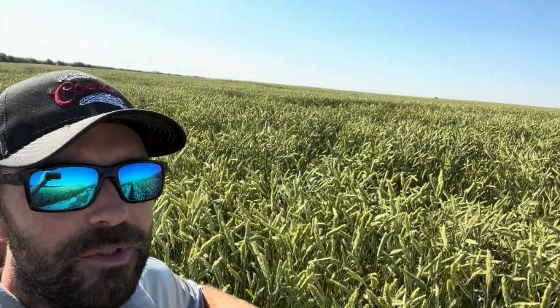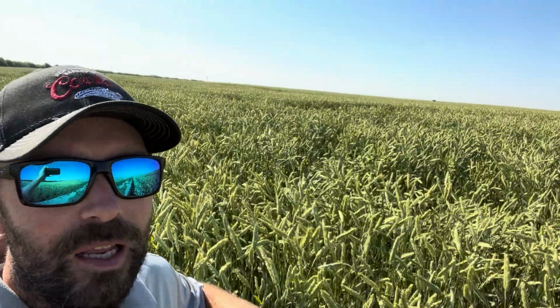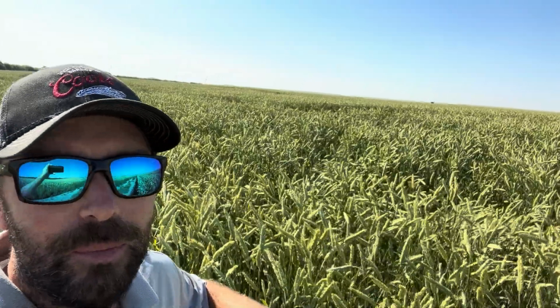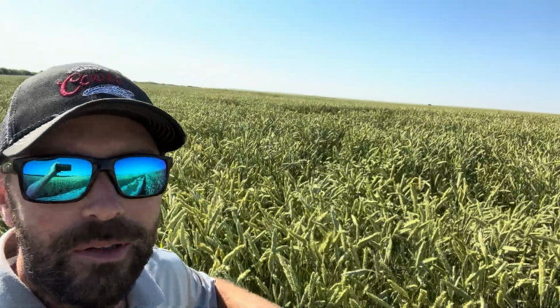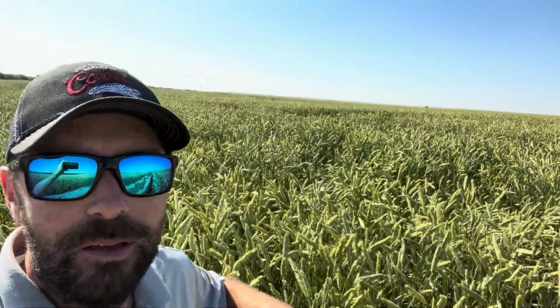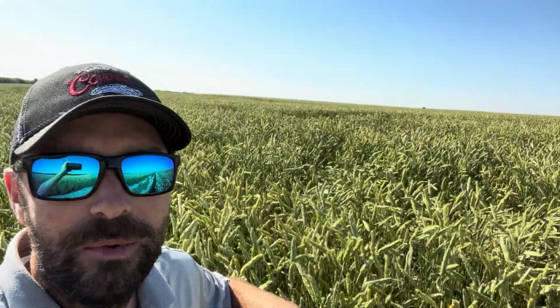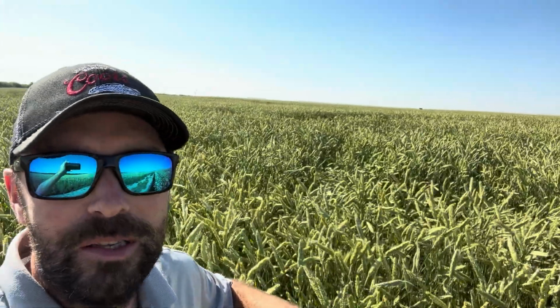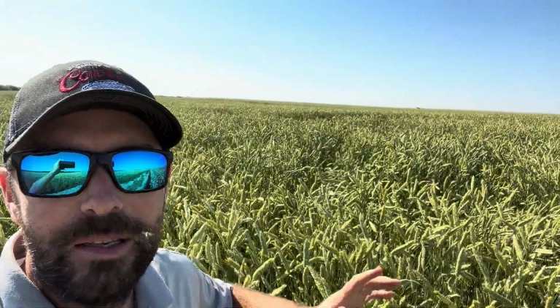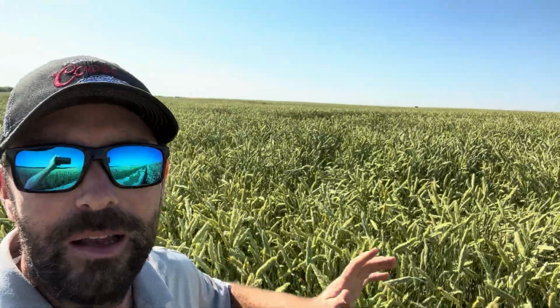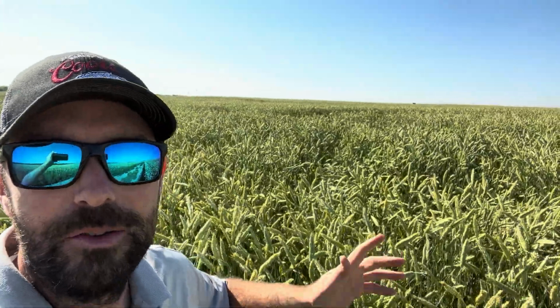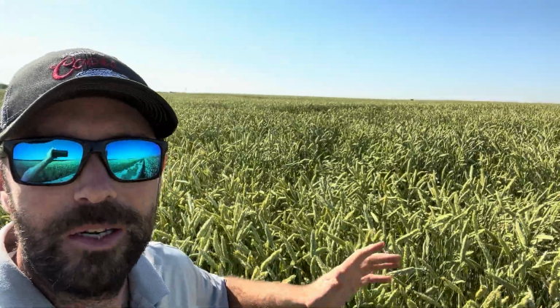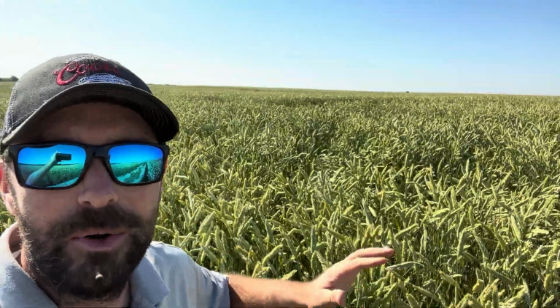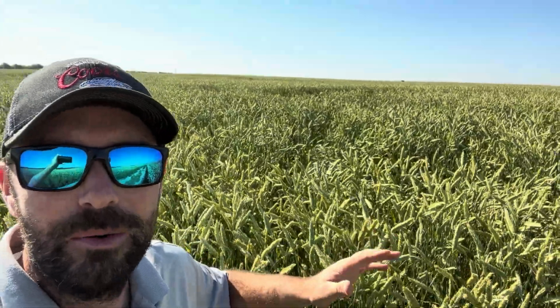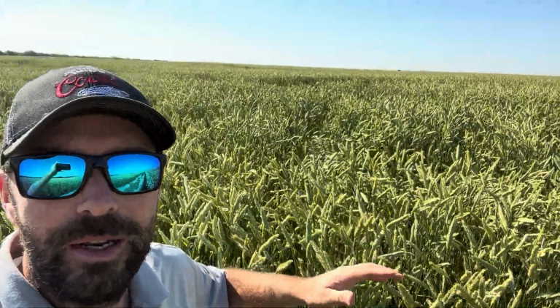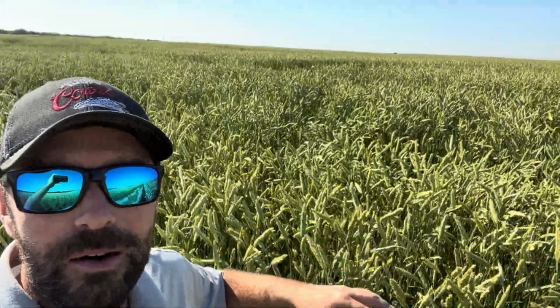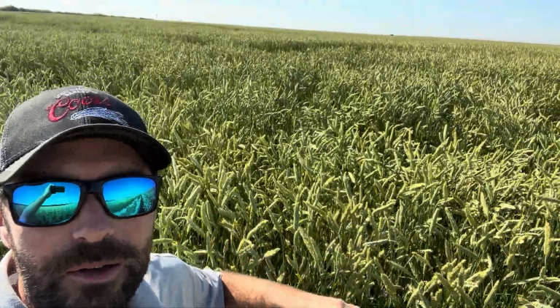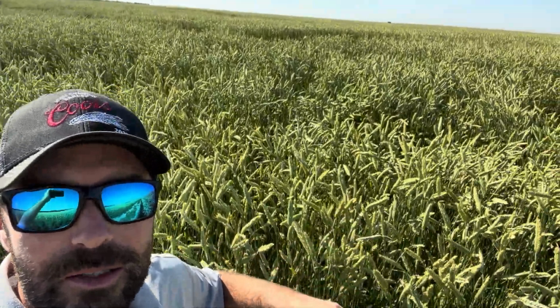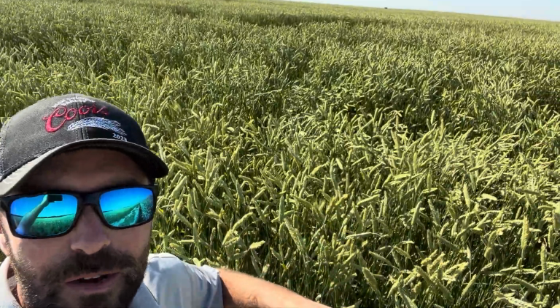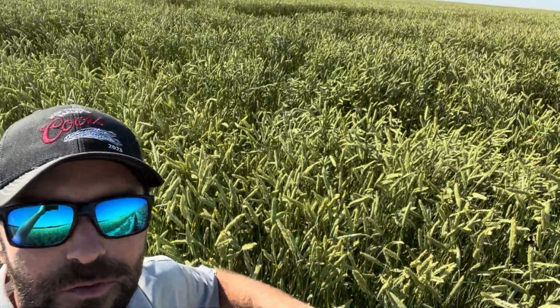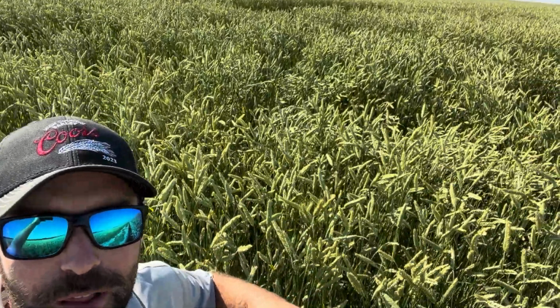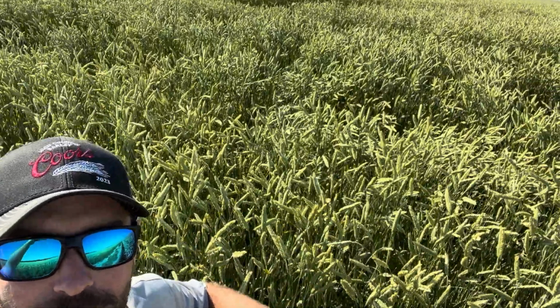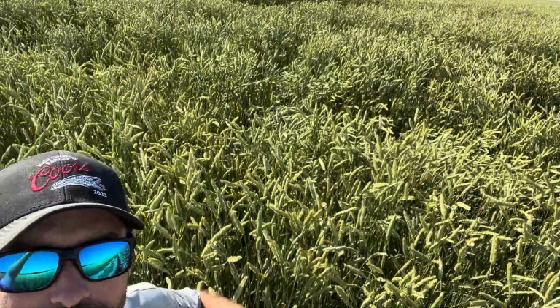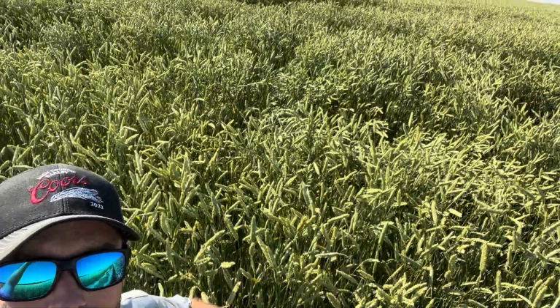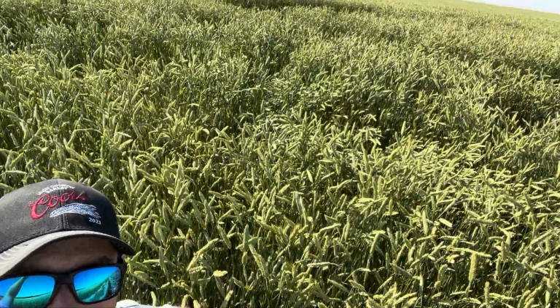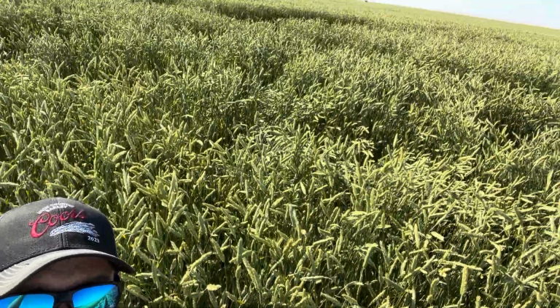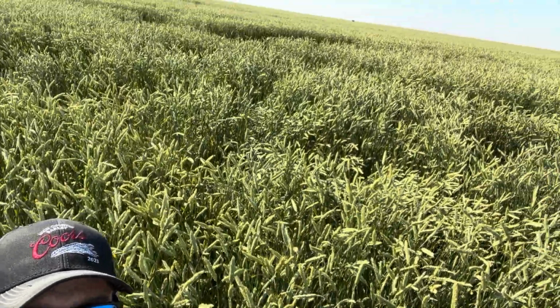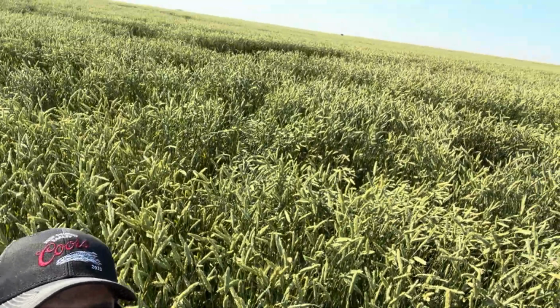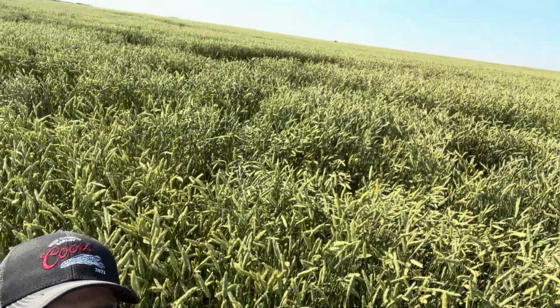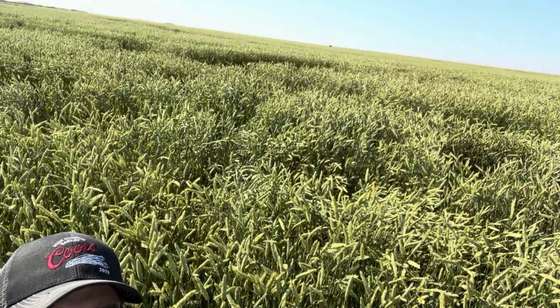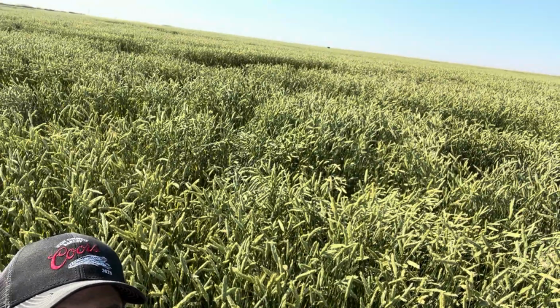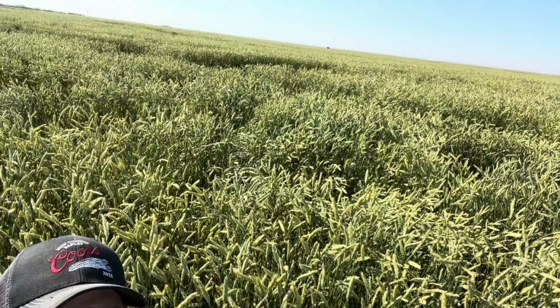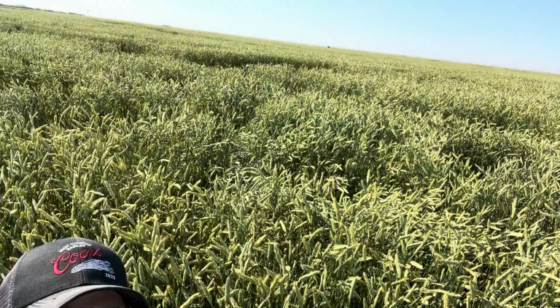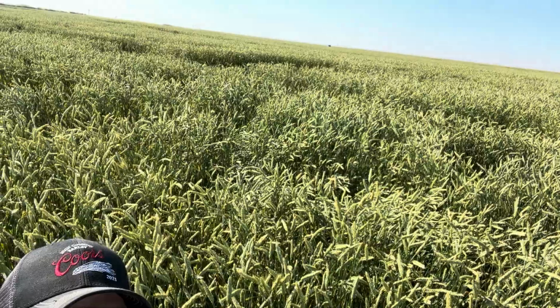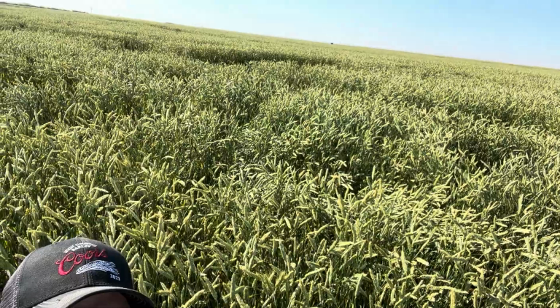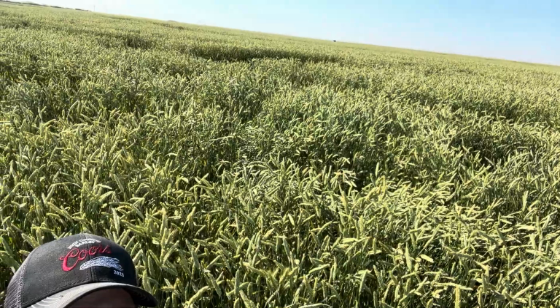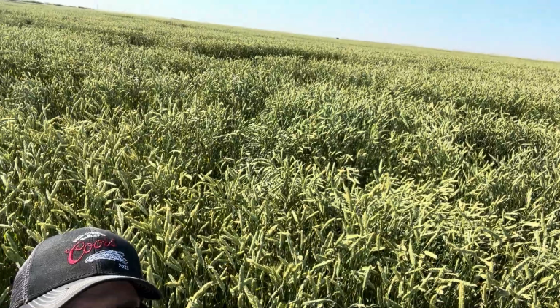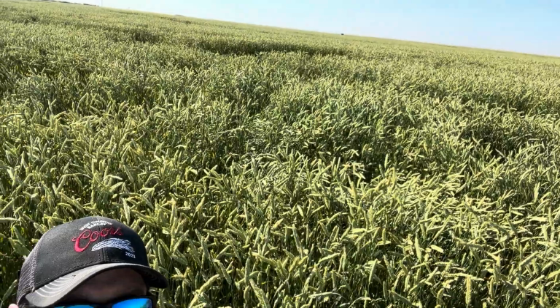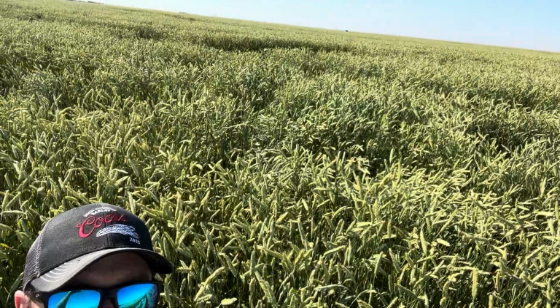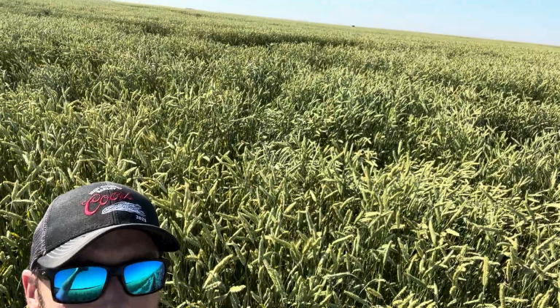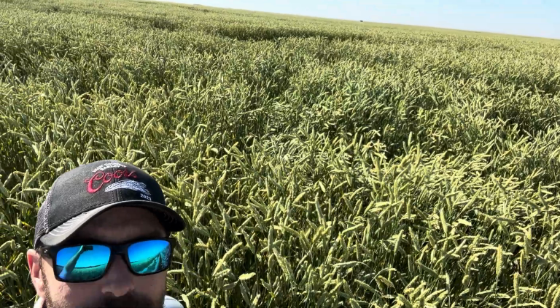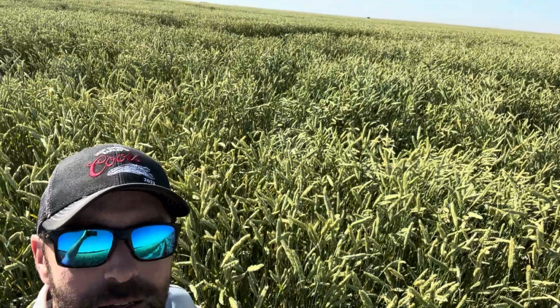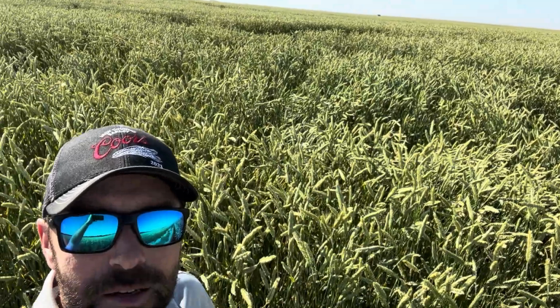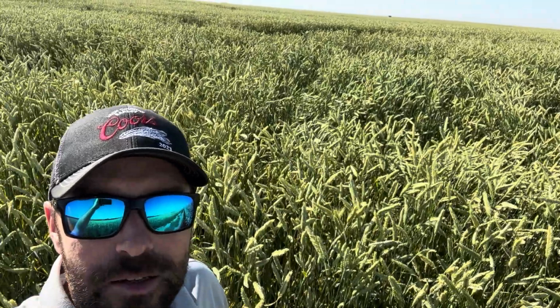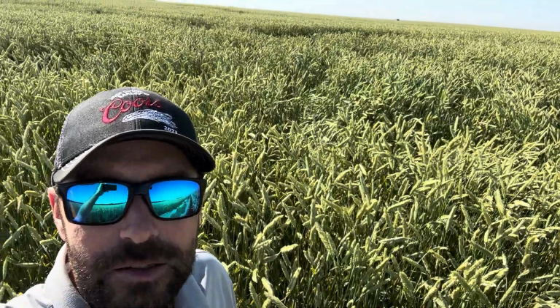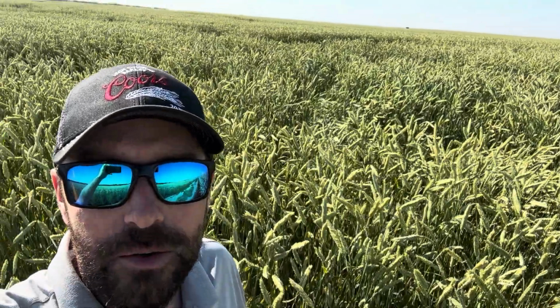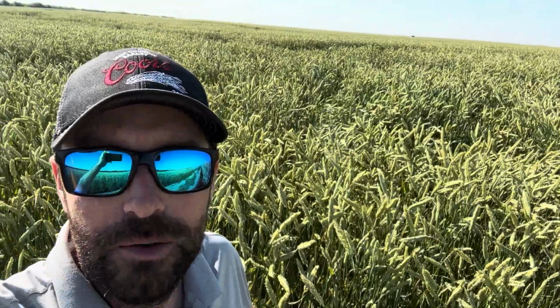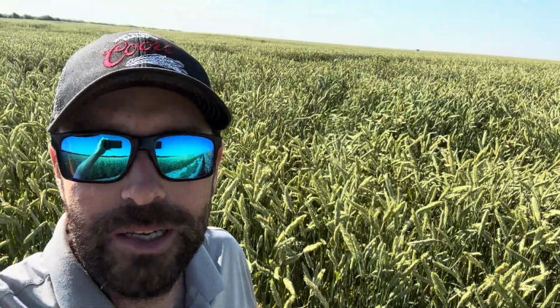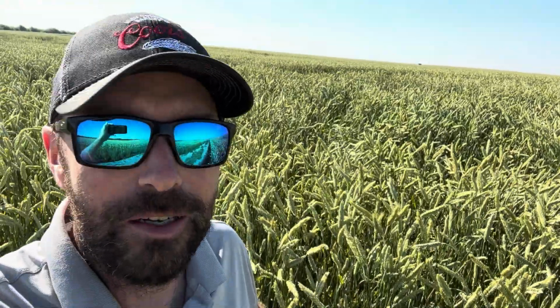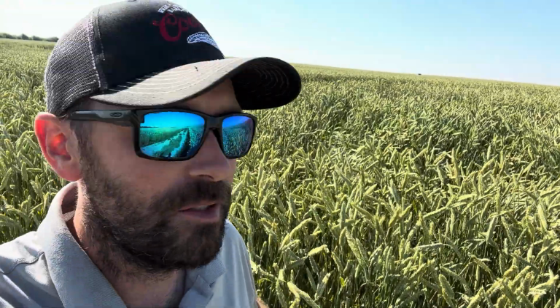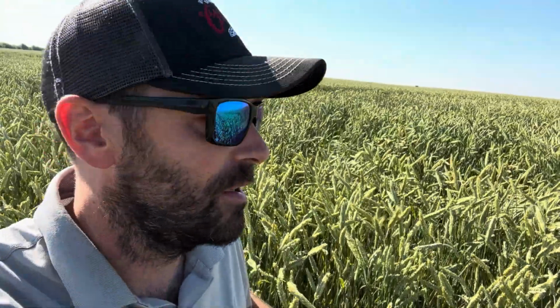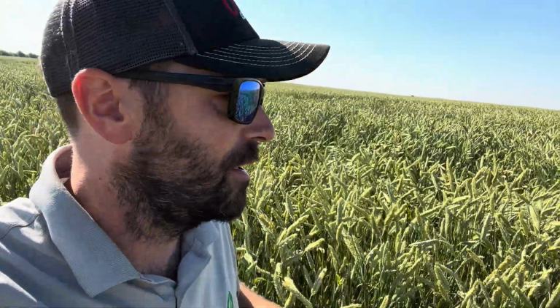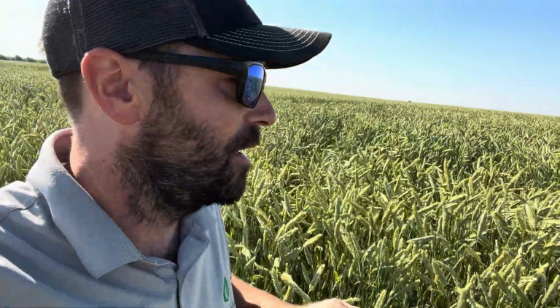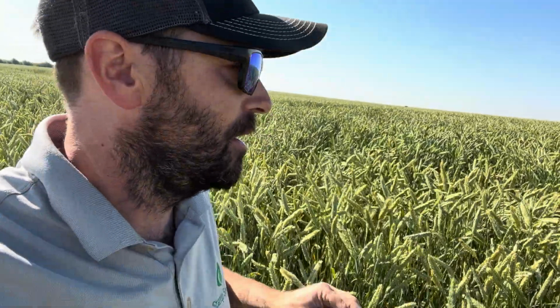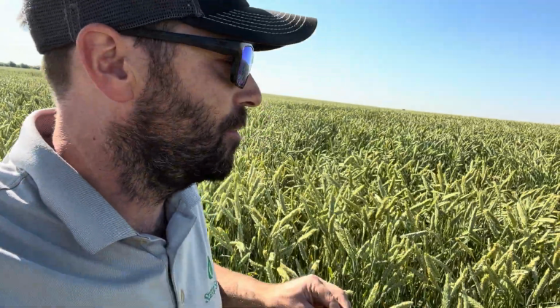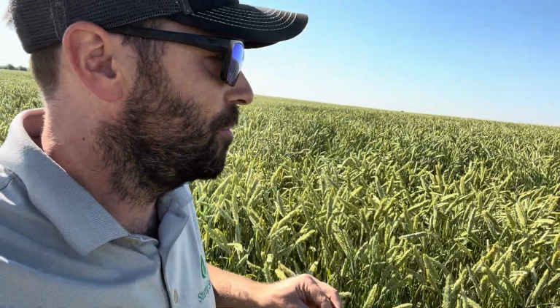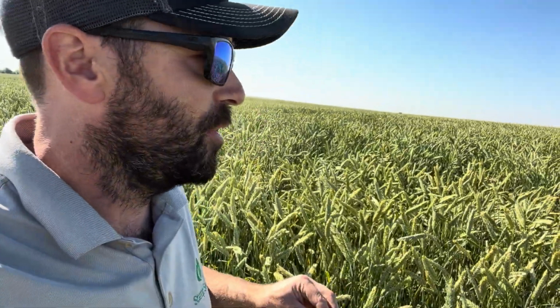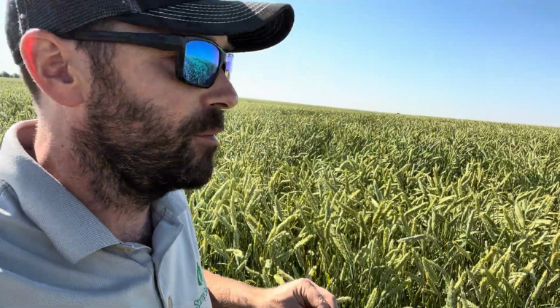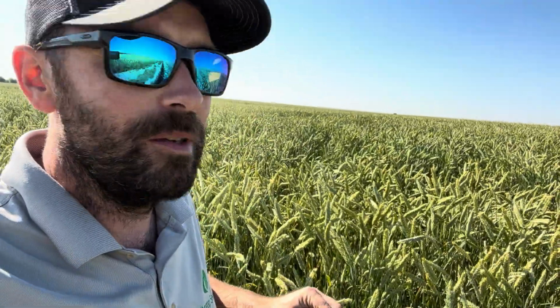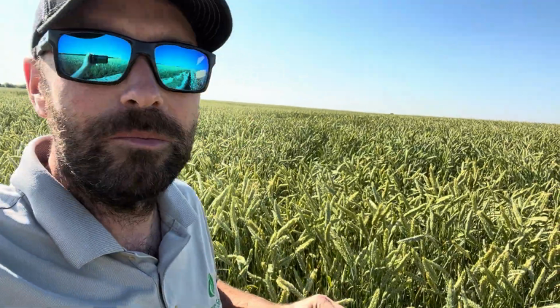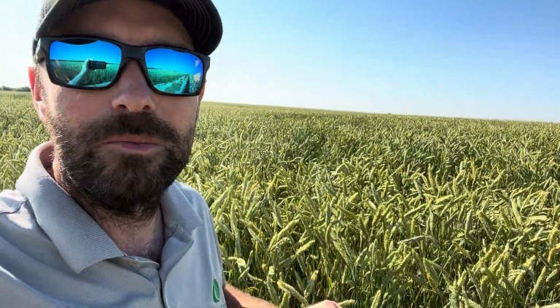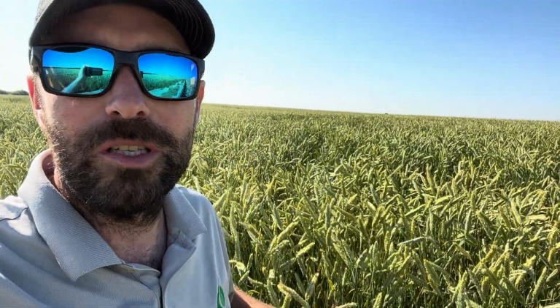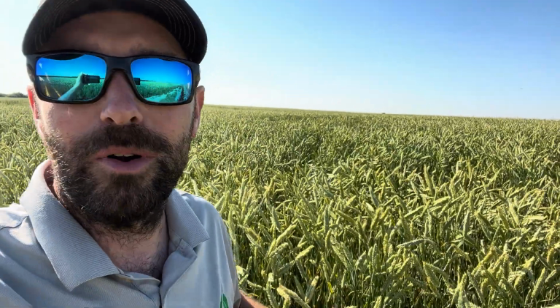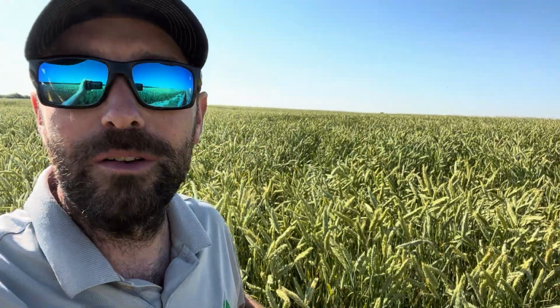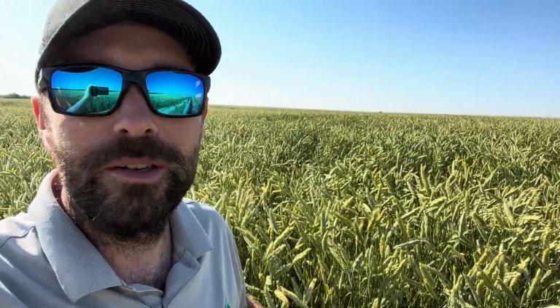Typically you'd be silaging about now. It's not flat — it's just laying down a little bit in spots. So it's actually probably just perfect.